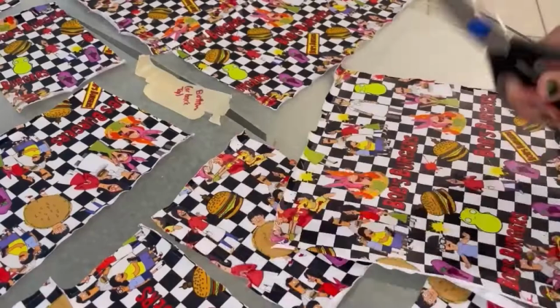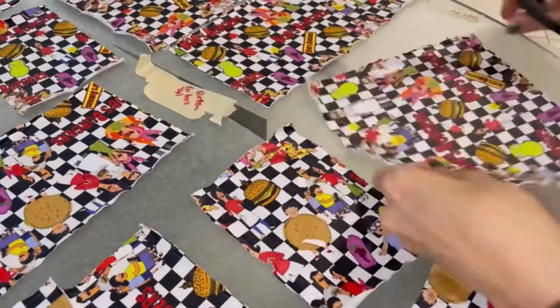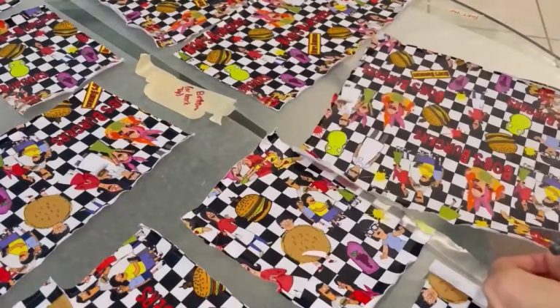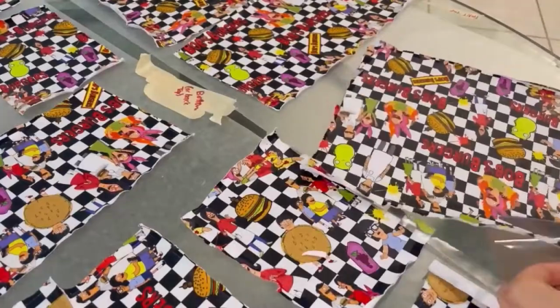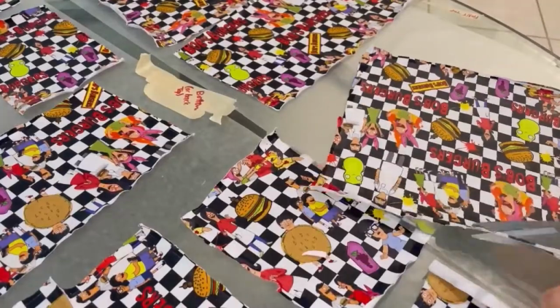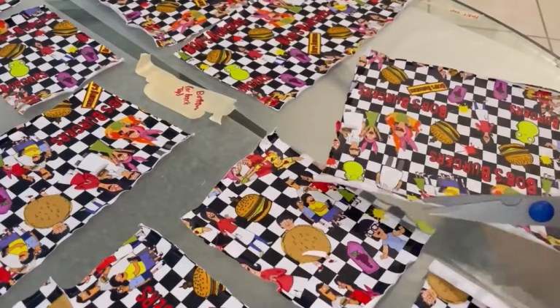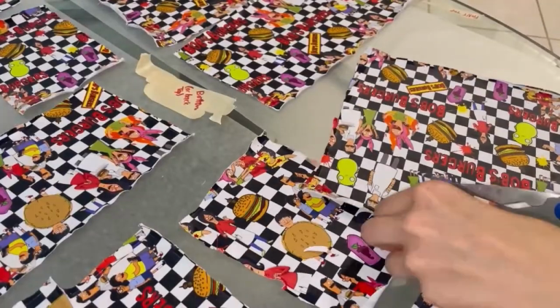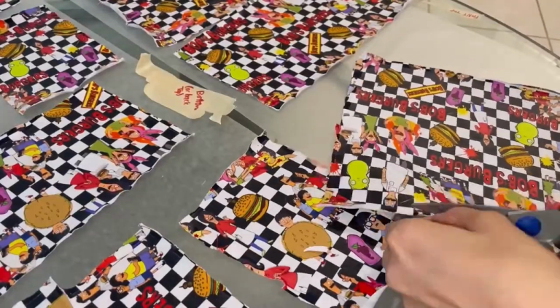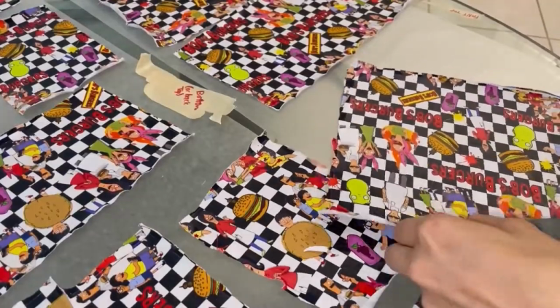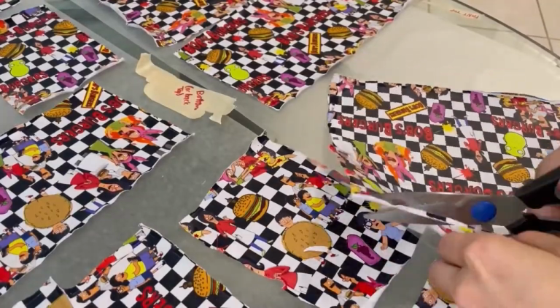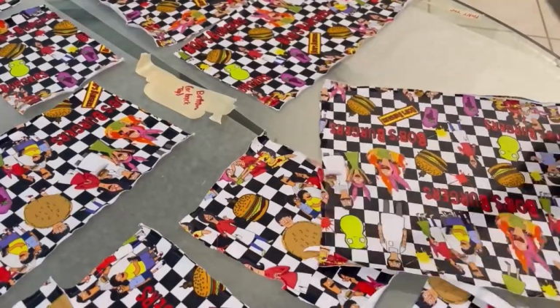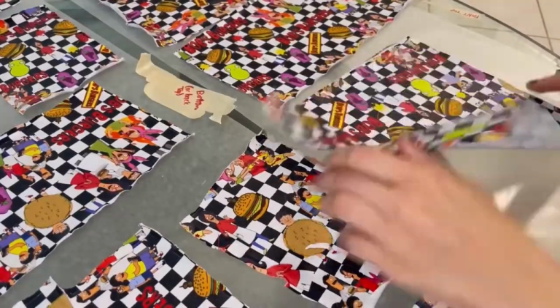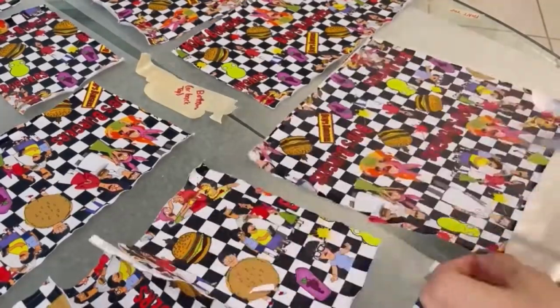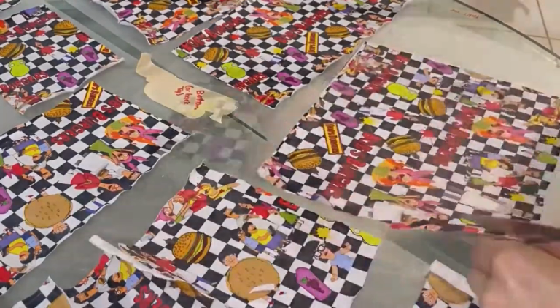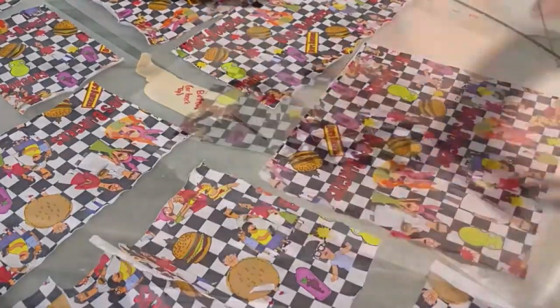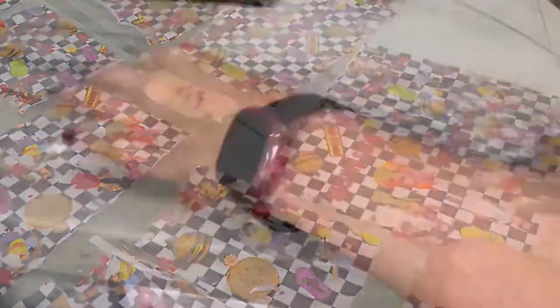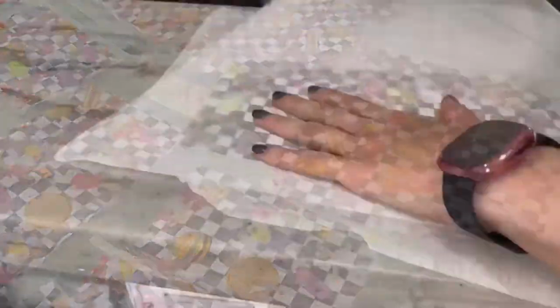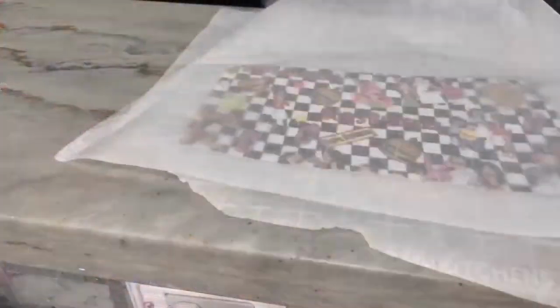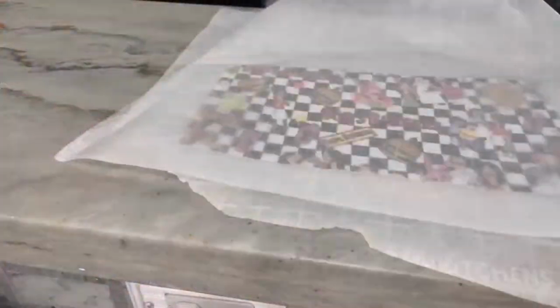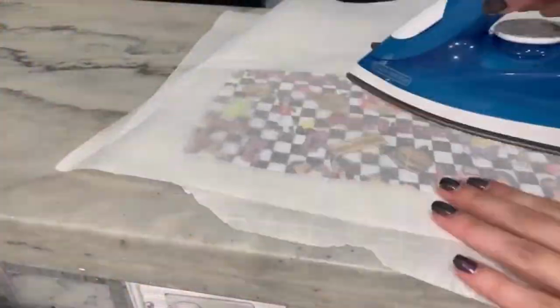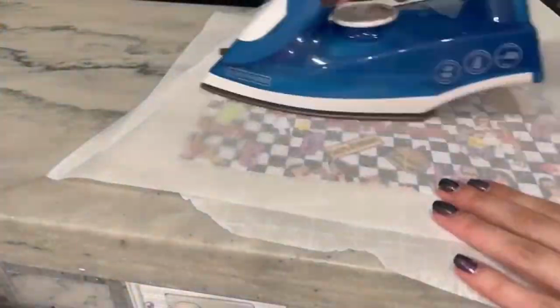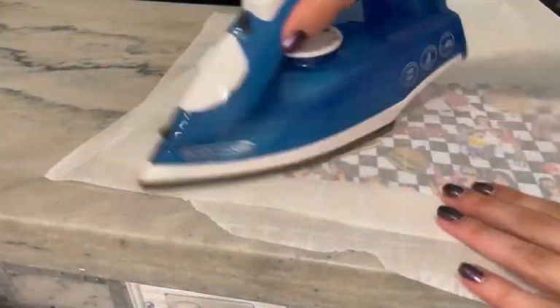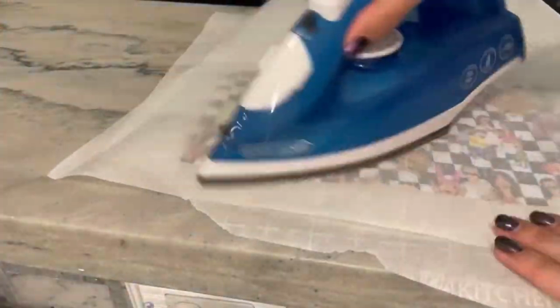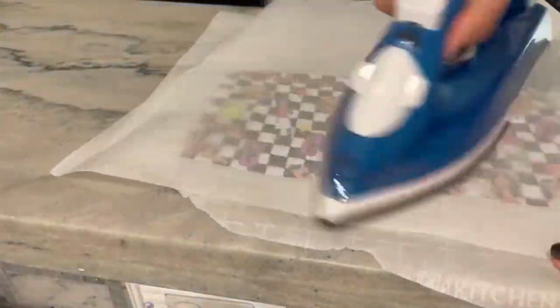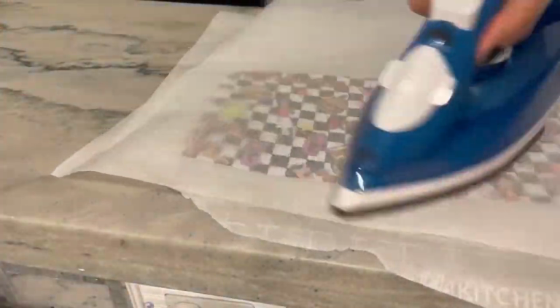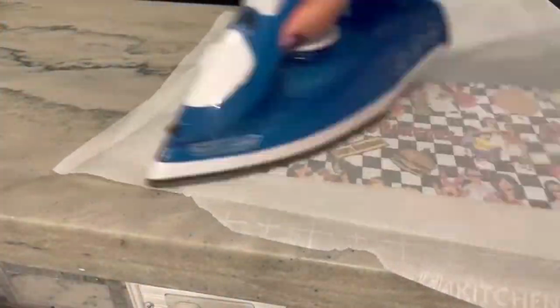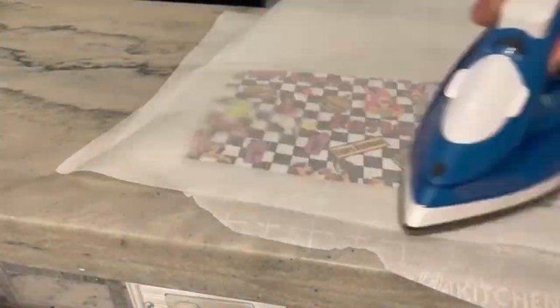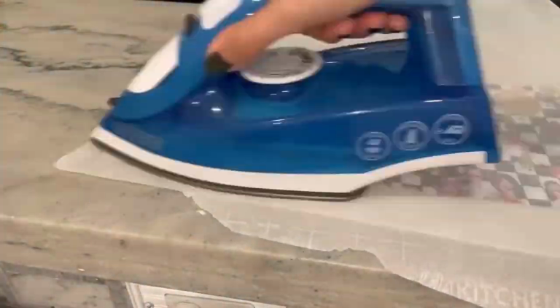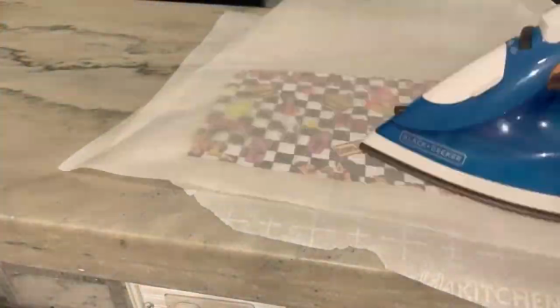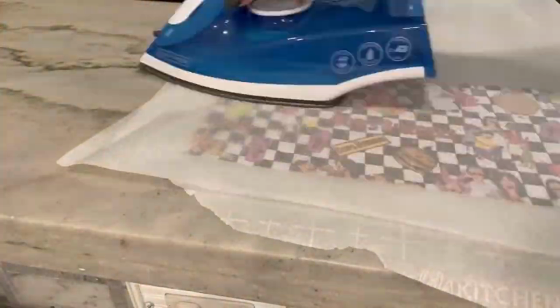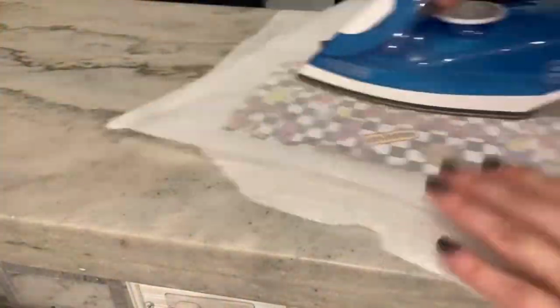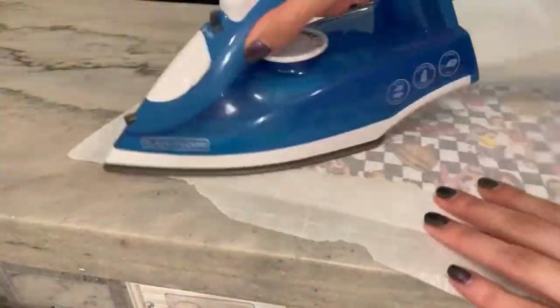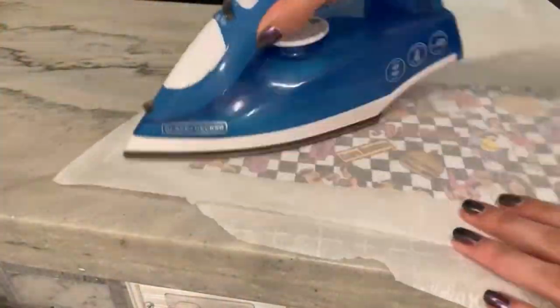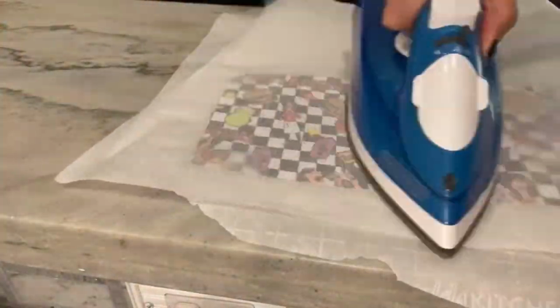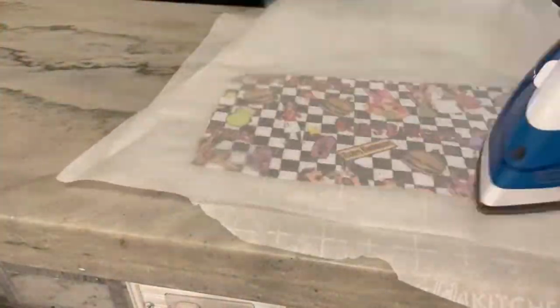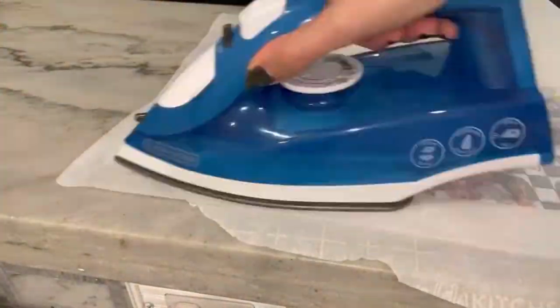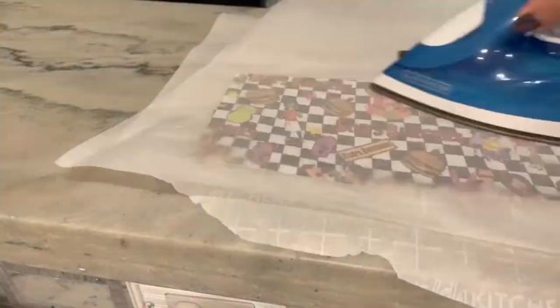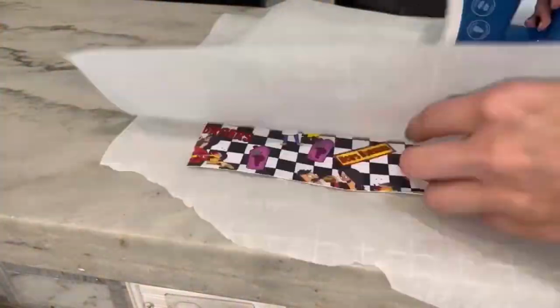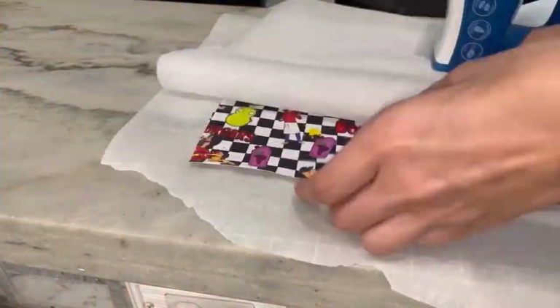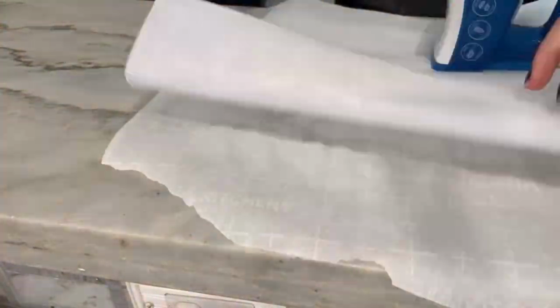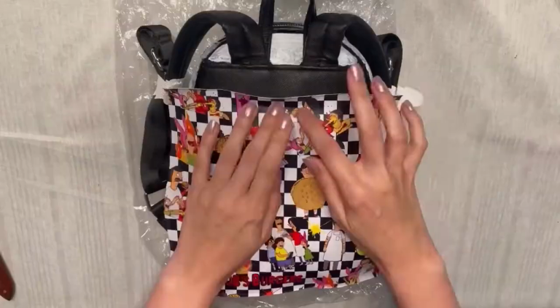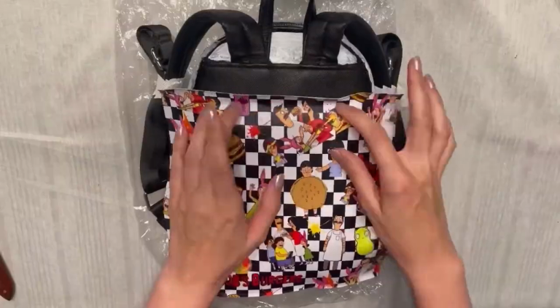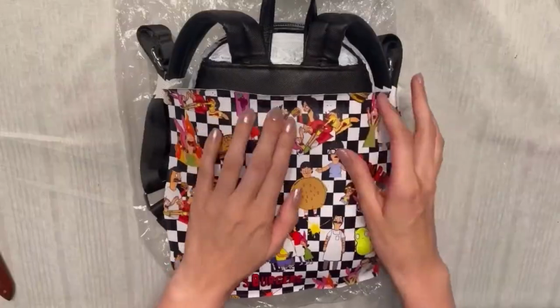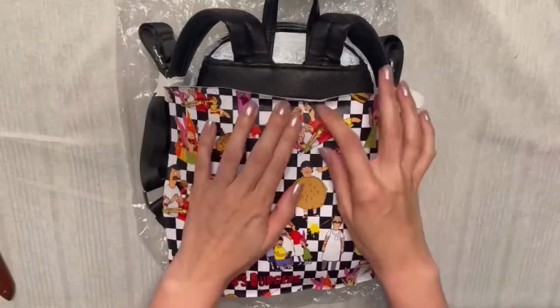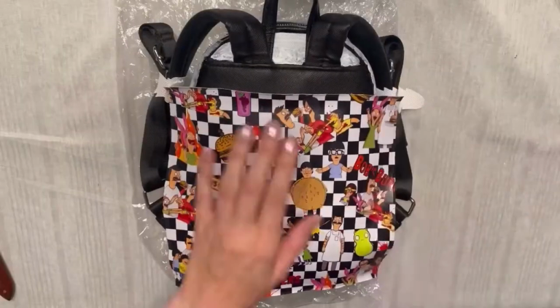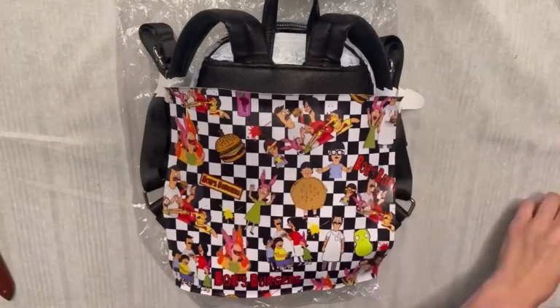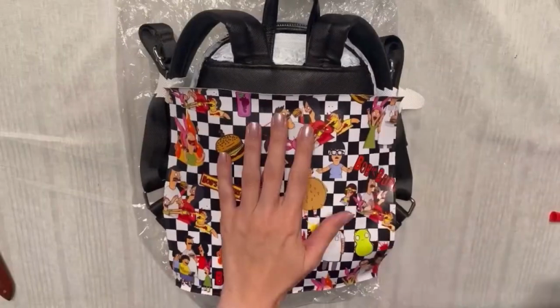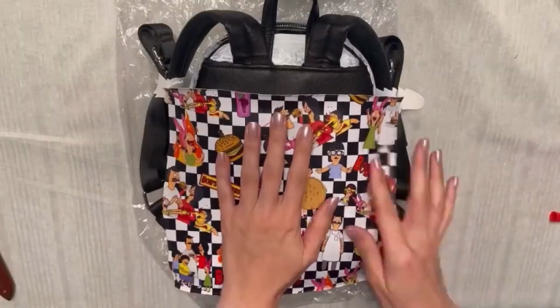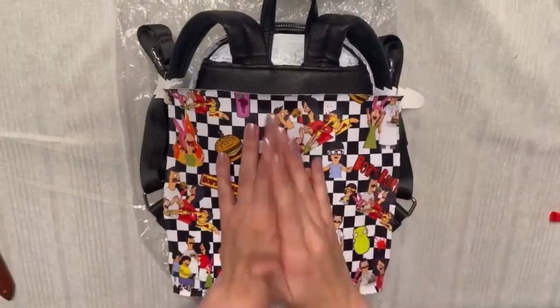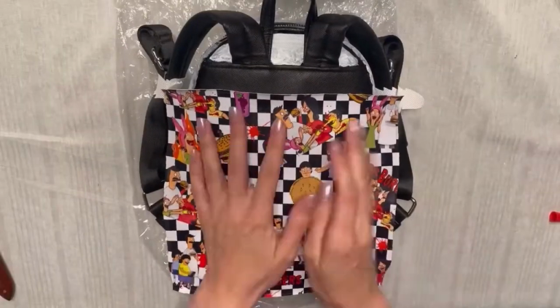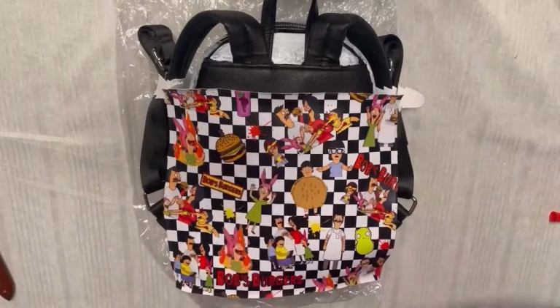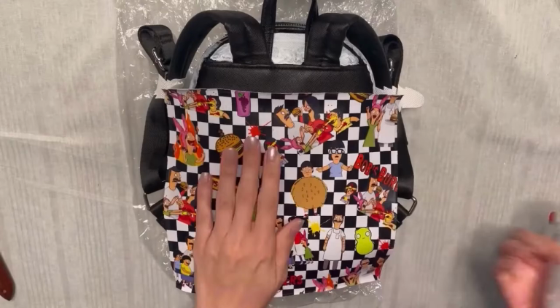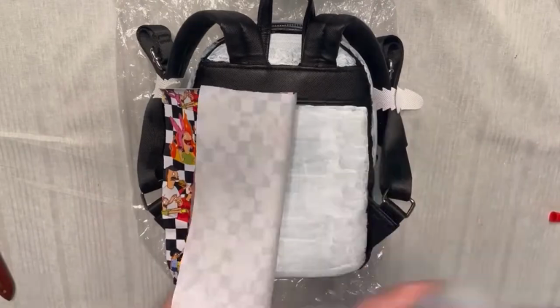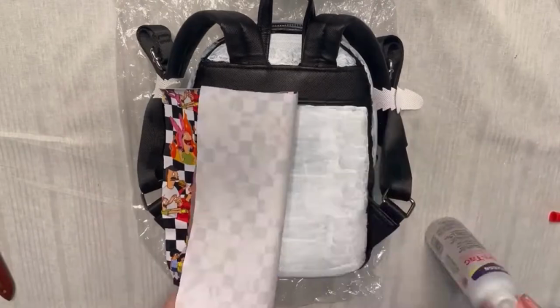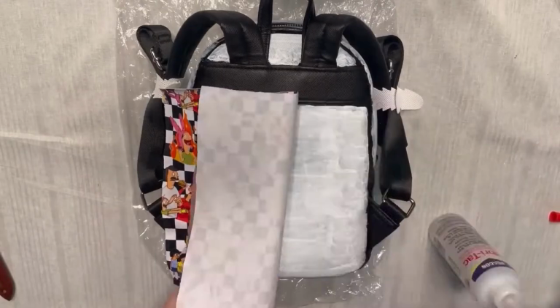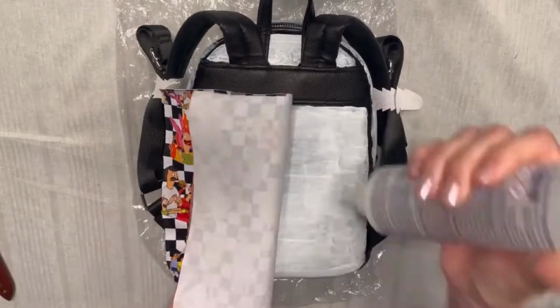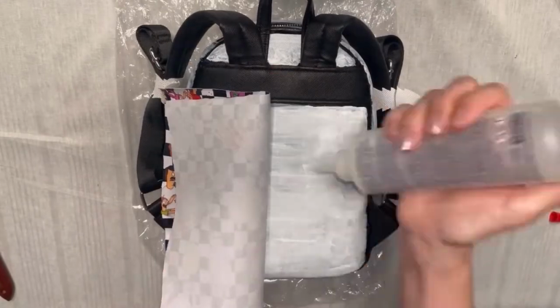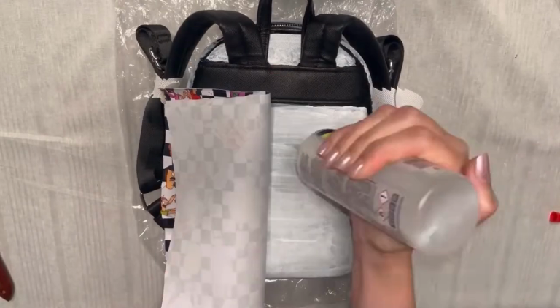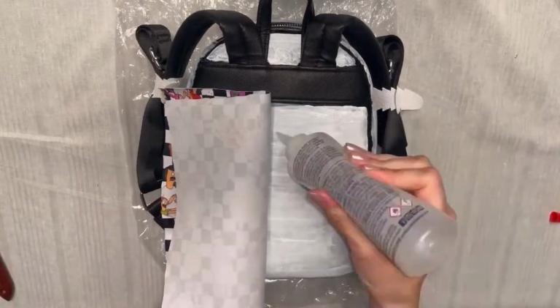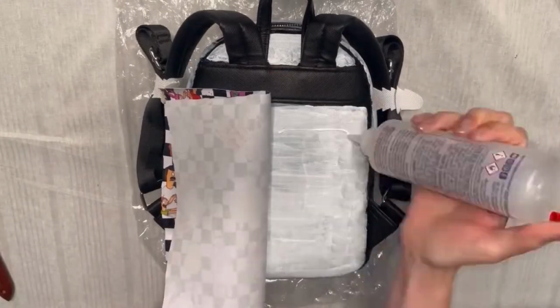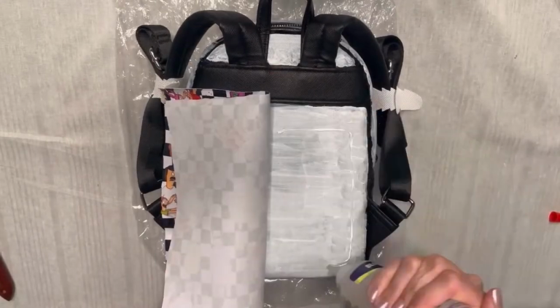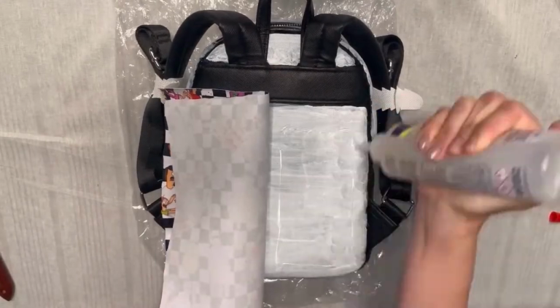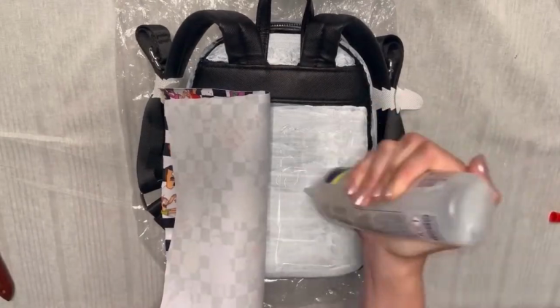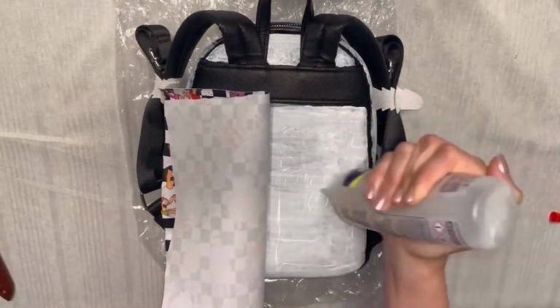The kids help in the restaurant when they can but they often get out of work and get into their own shenanigans. Each episode is different so you never really know what to expect.